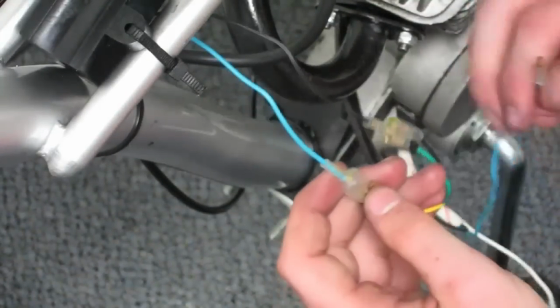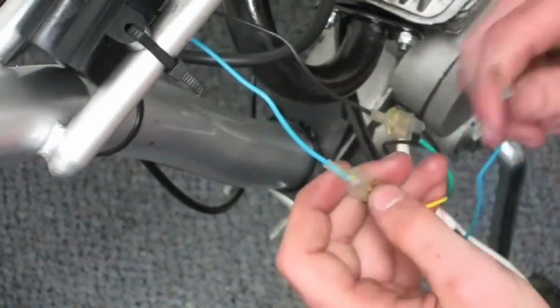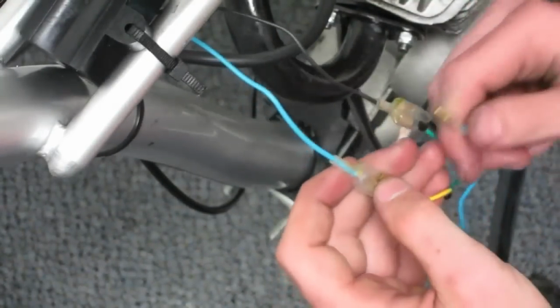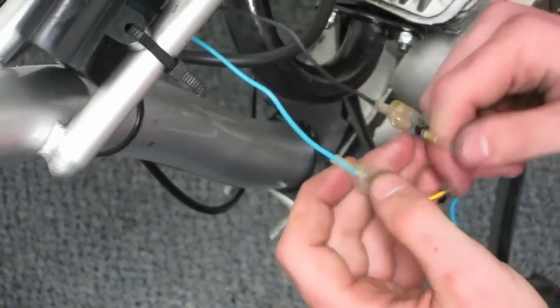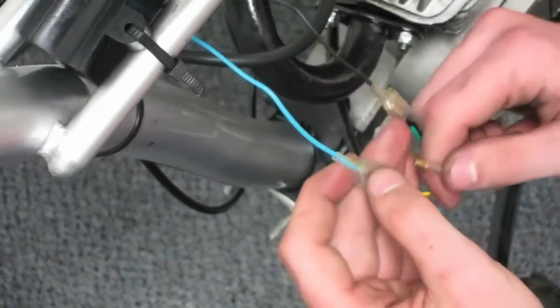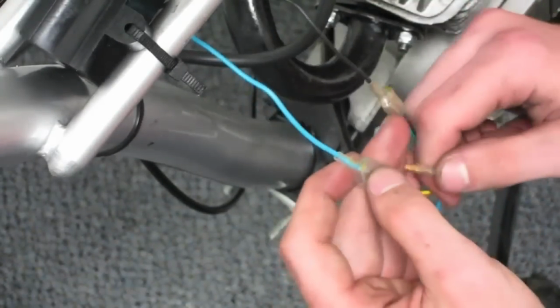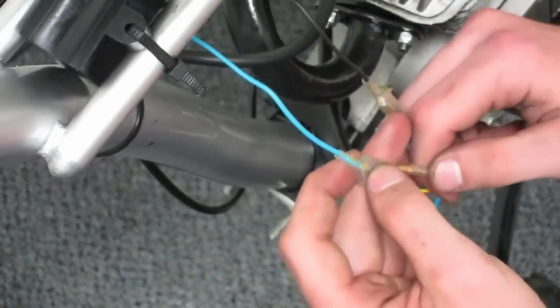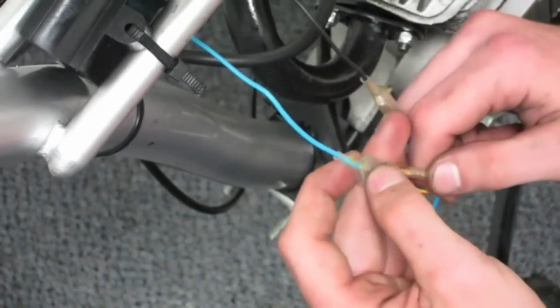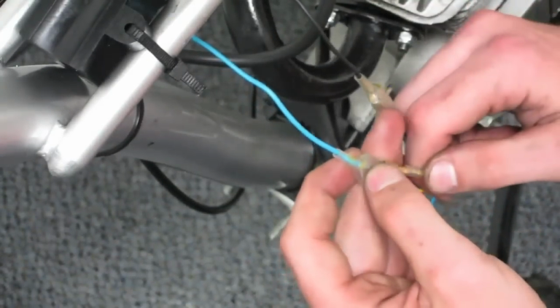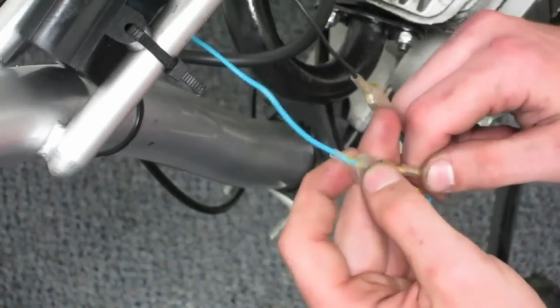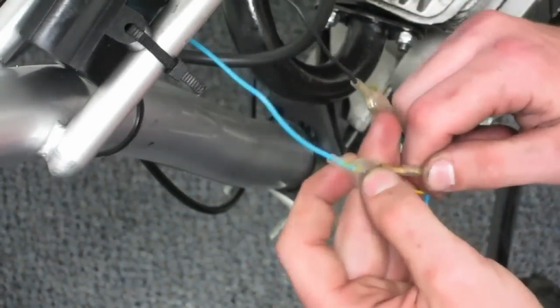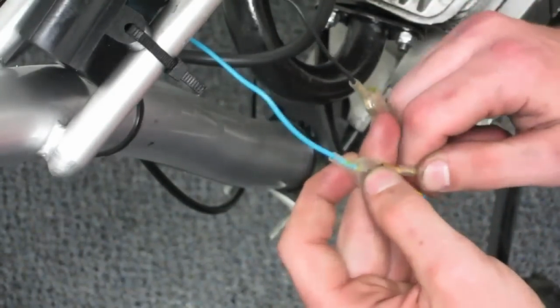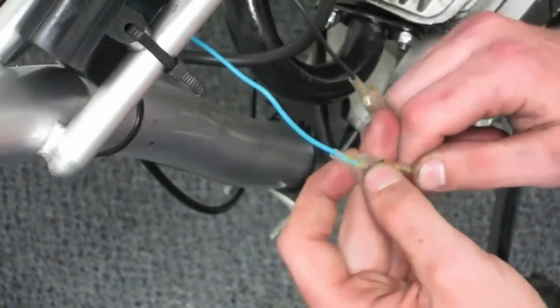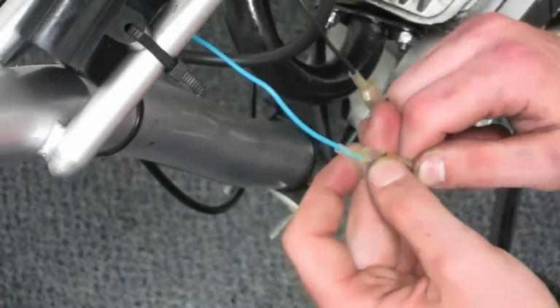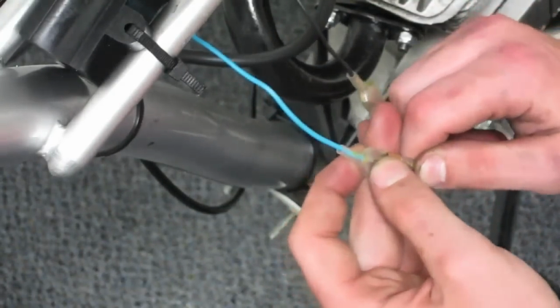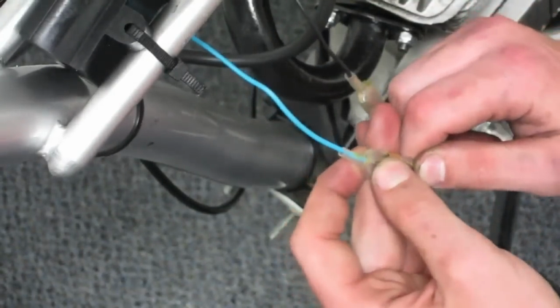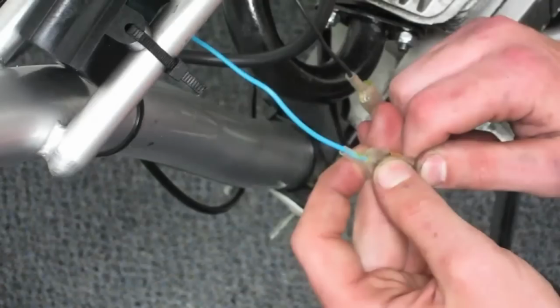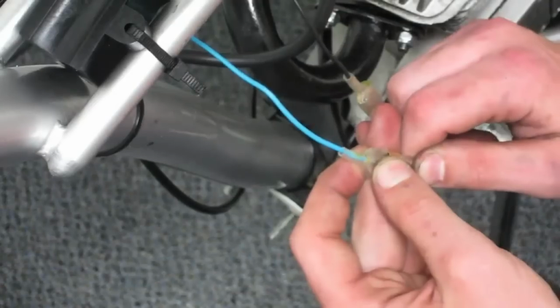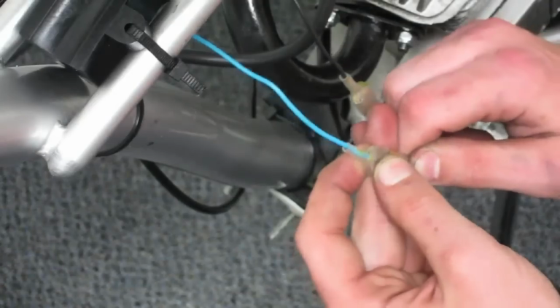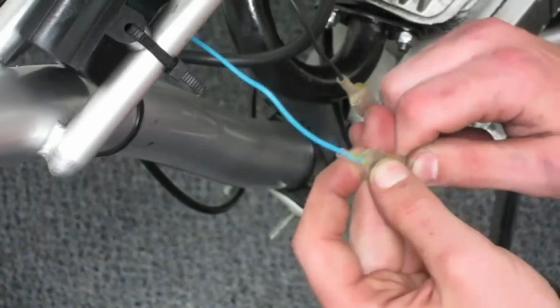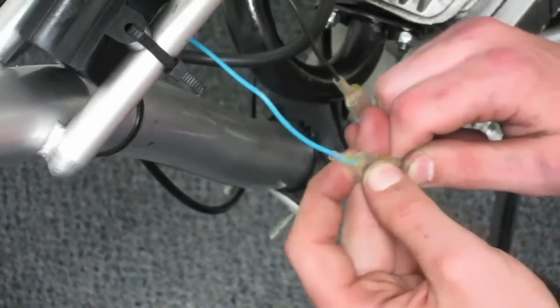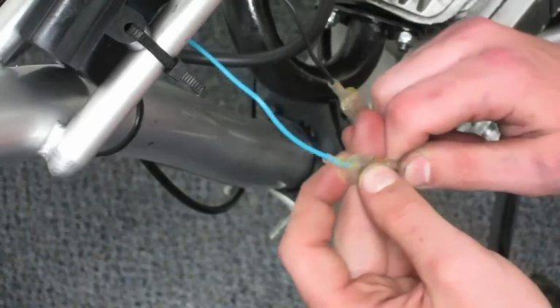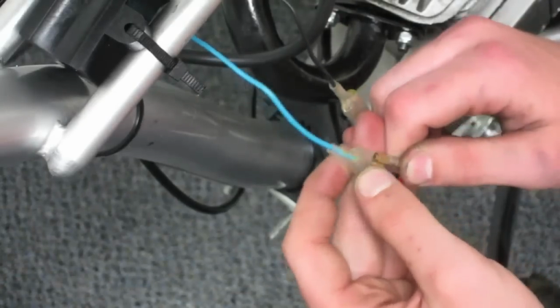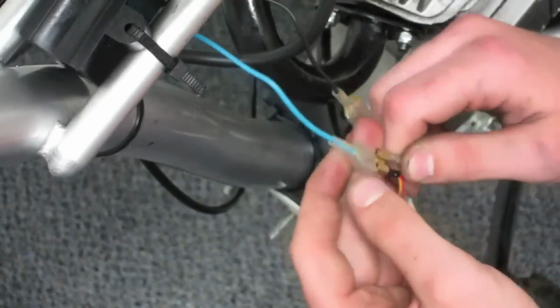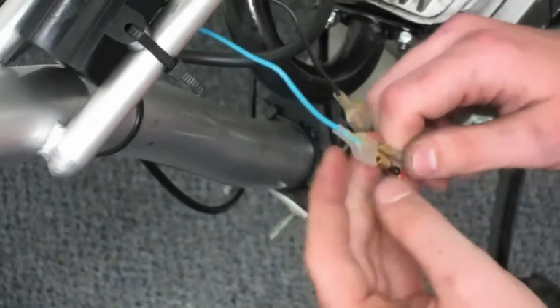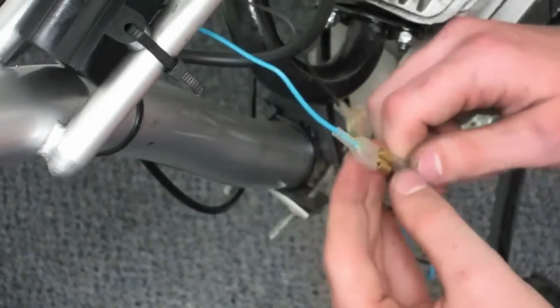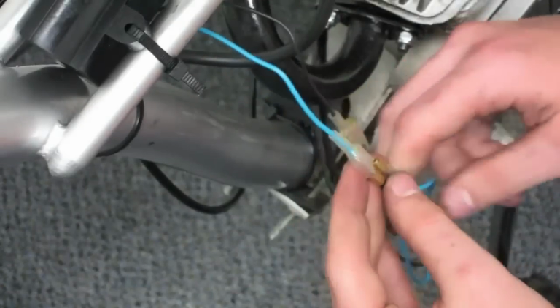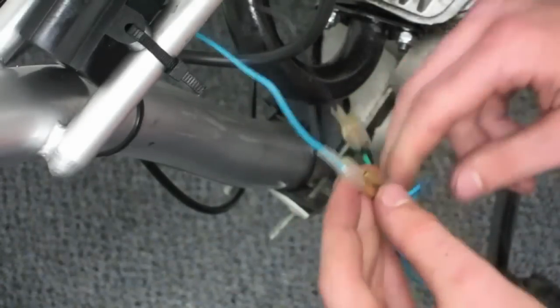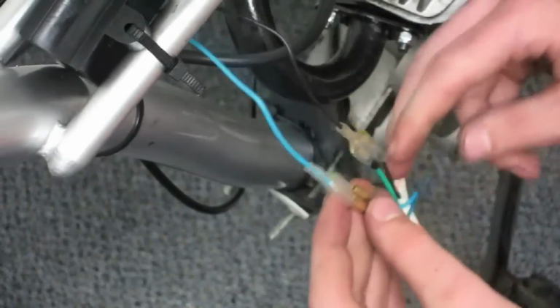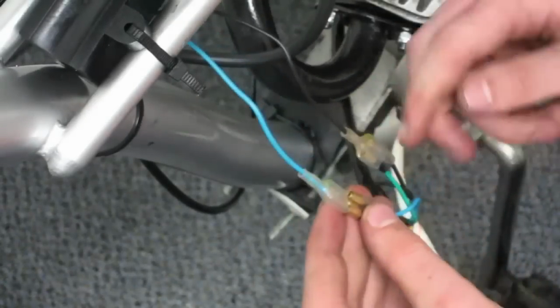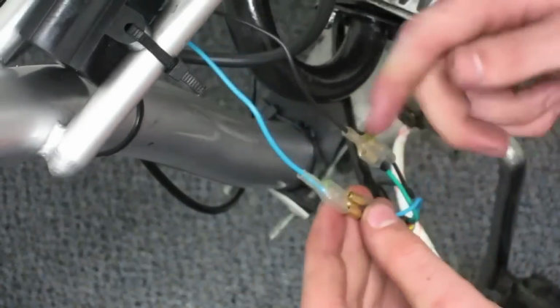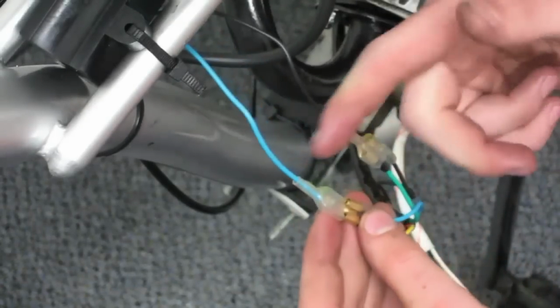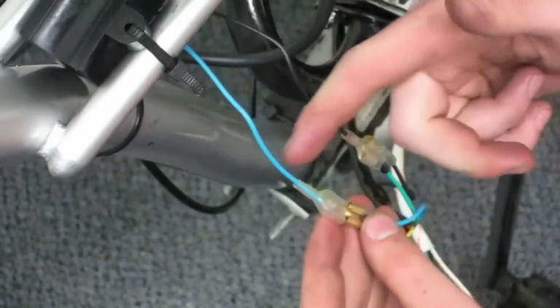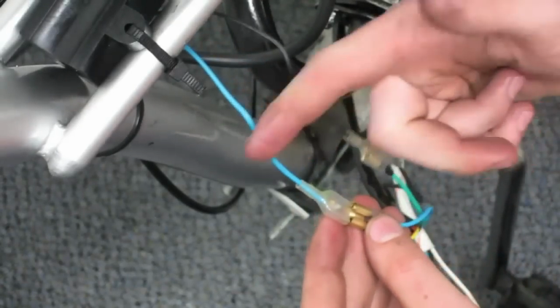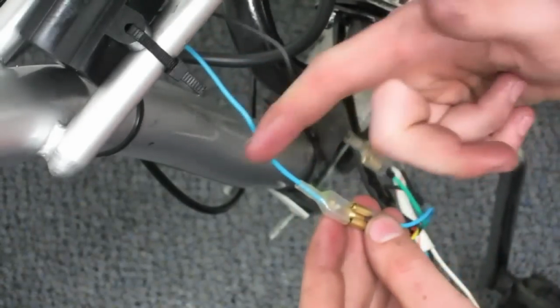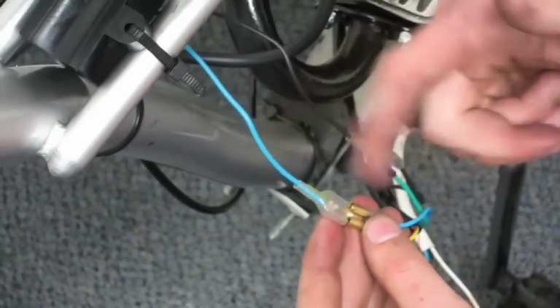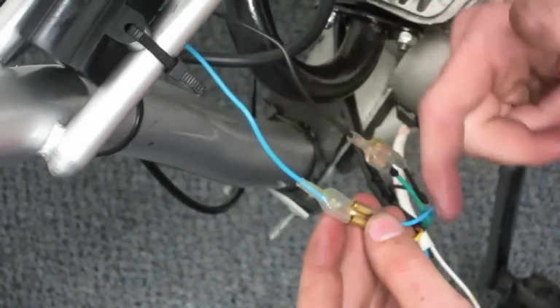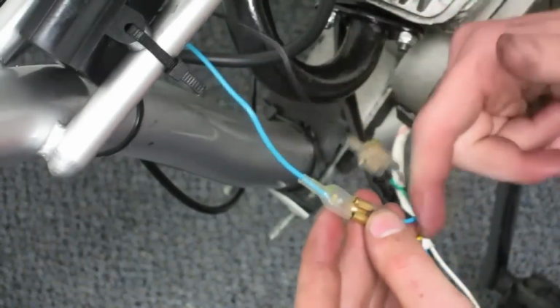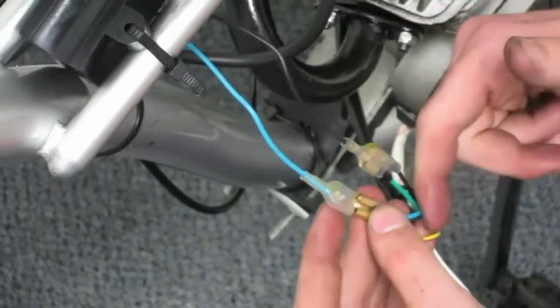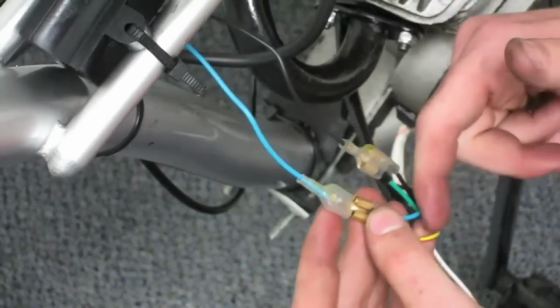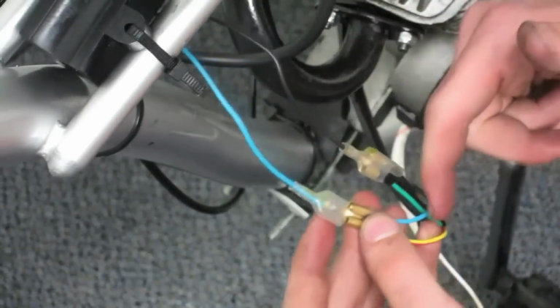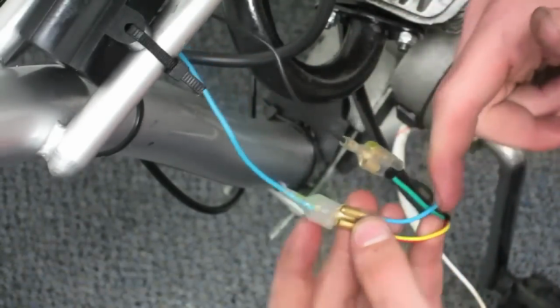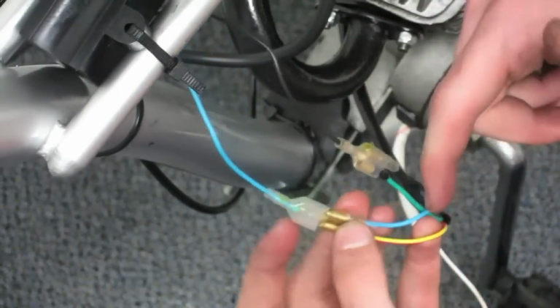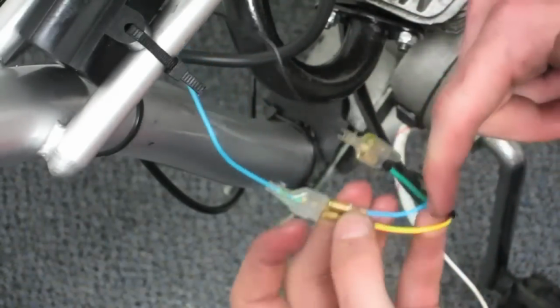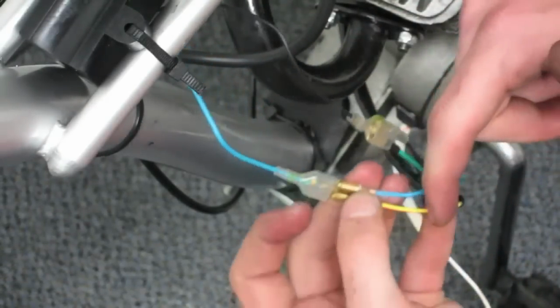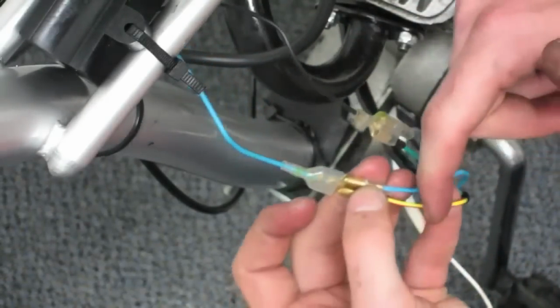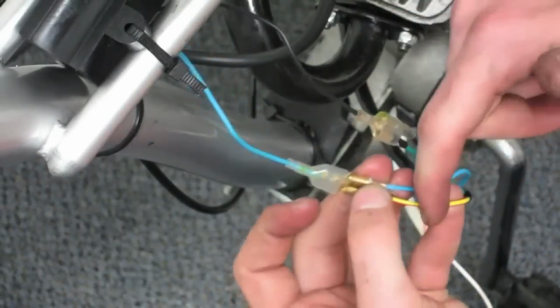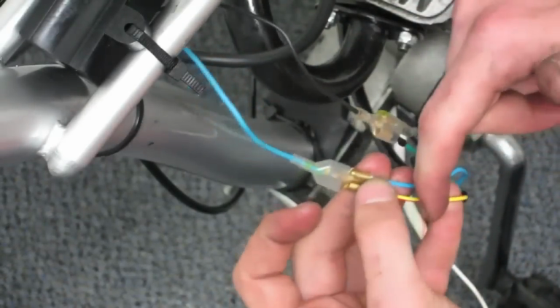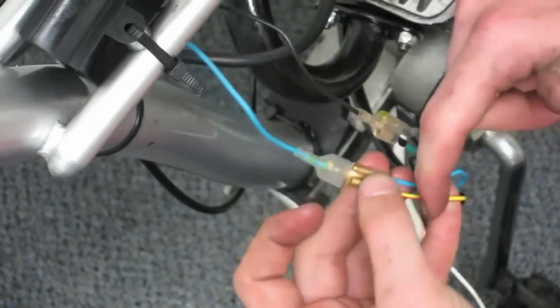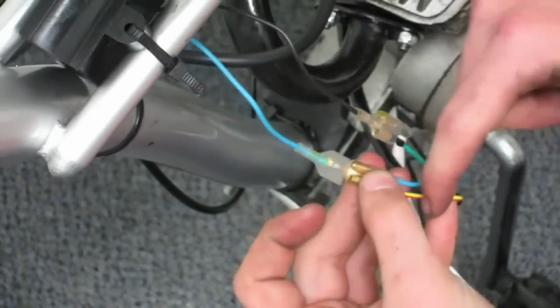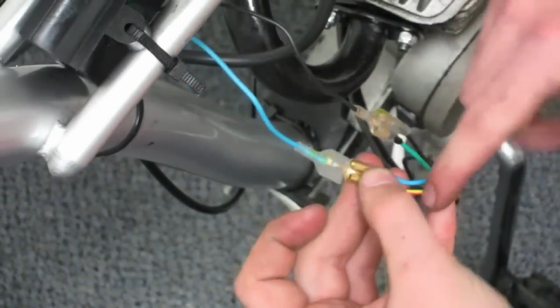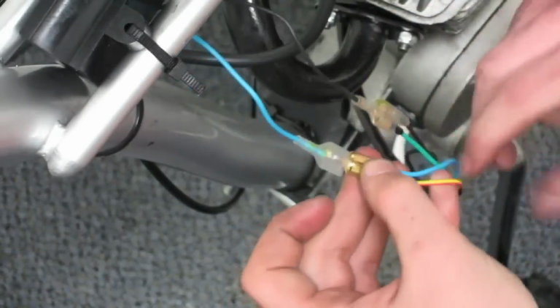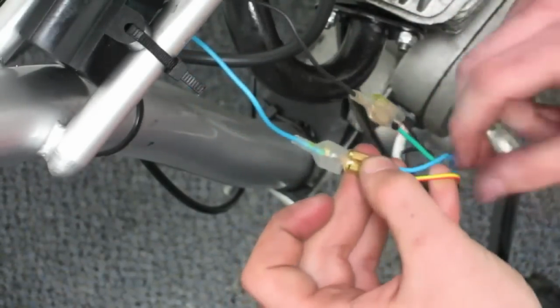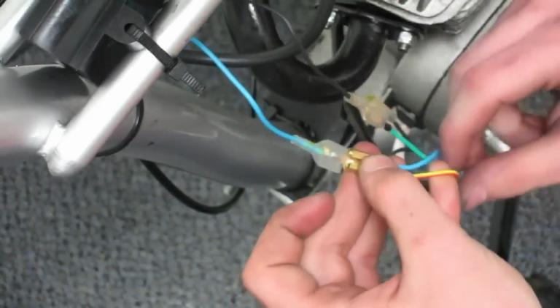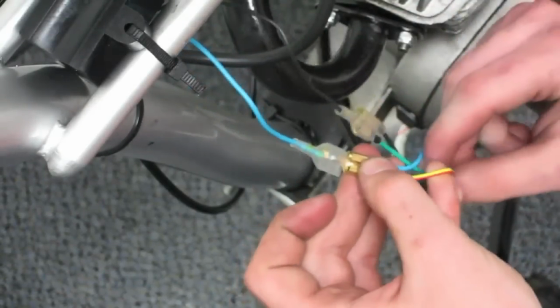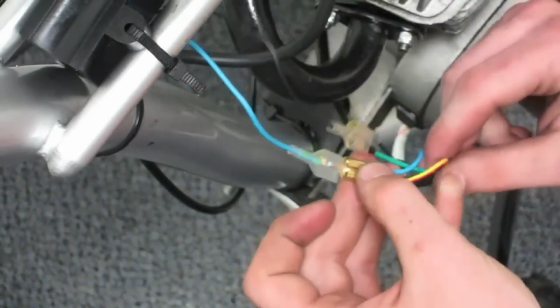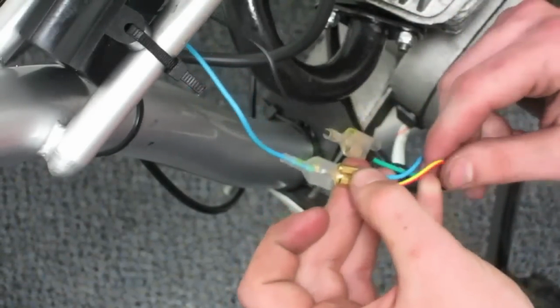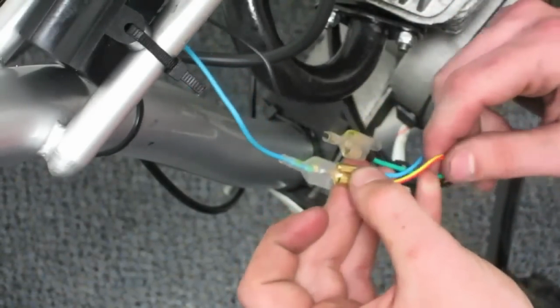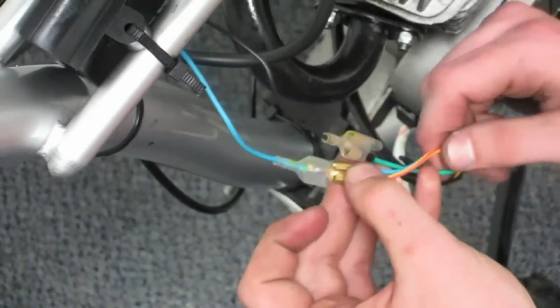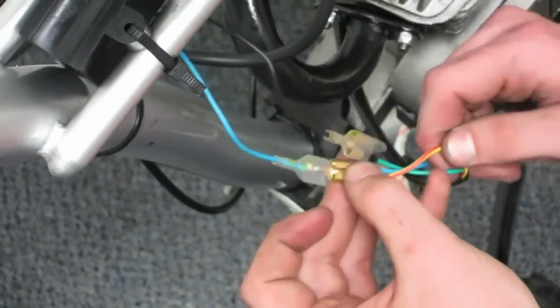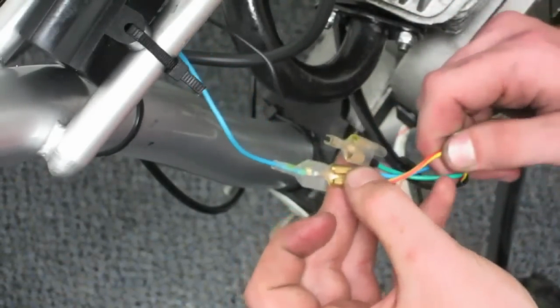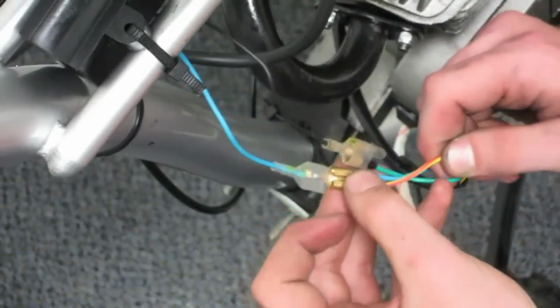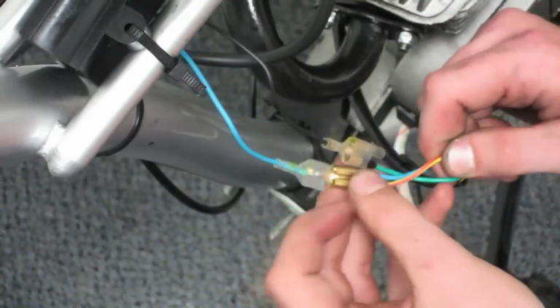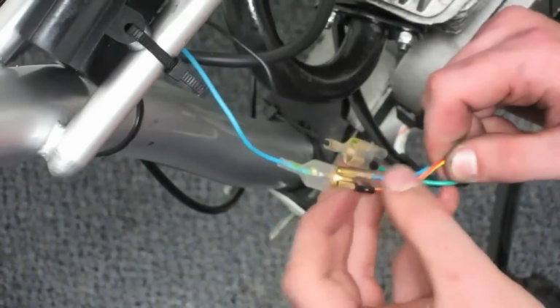Next, the blue wire from the CDI connects to the blue wire from the magneto and the red and yellow wire from the kill switch.